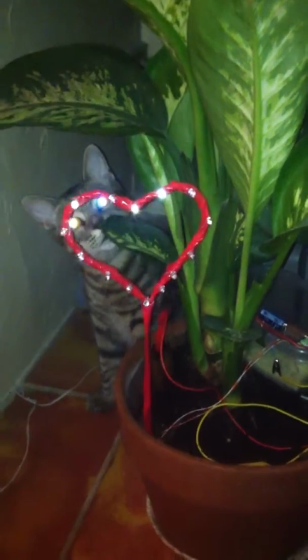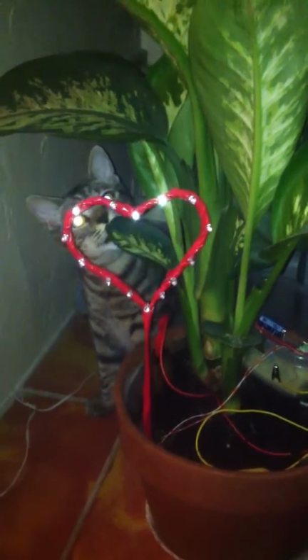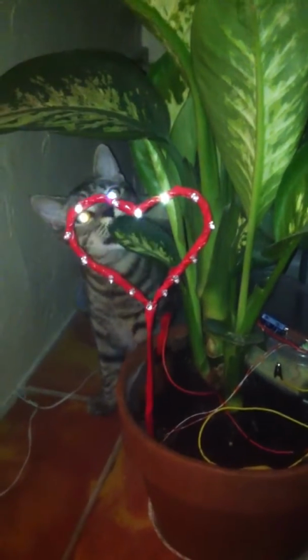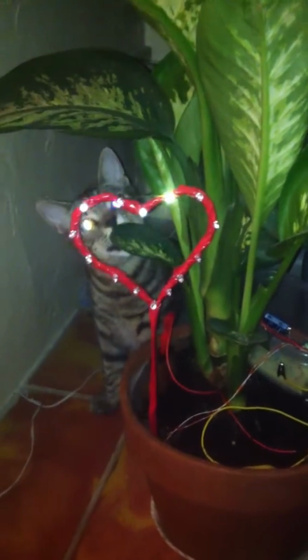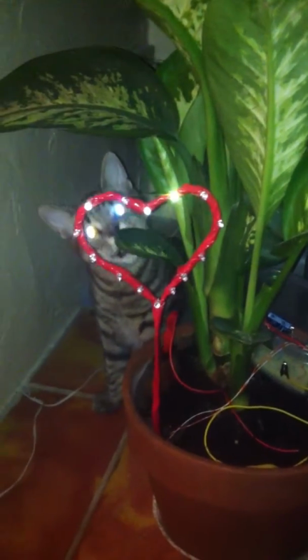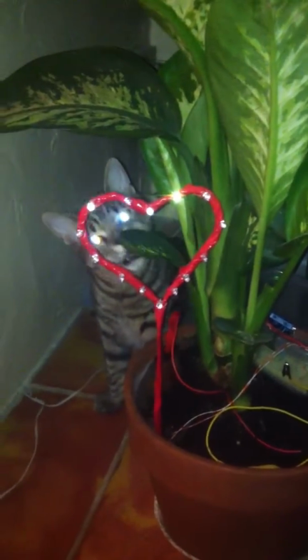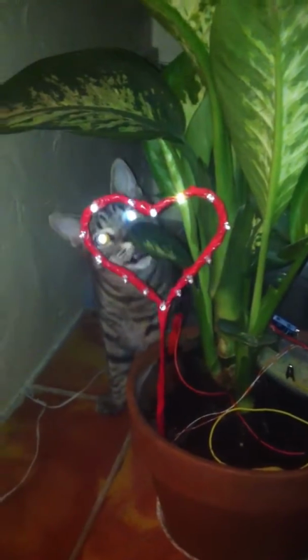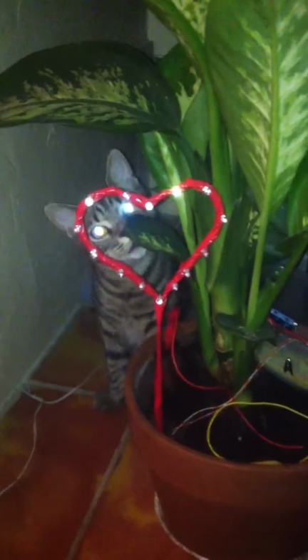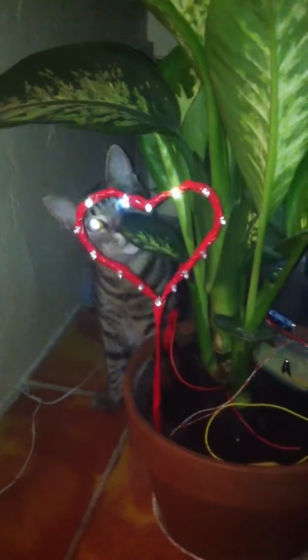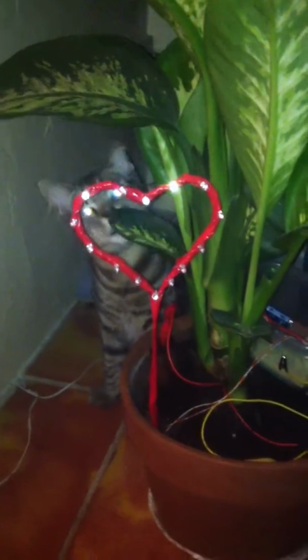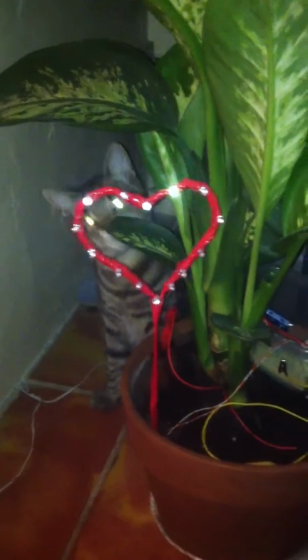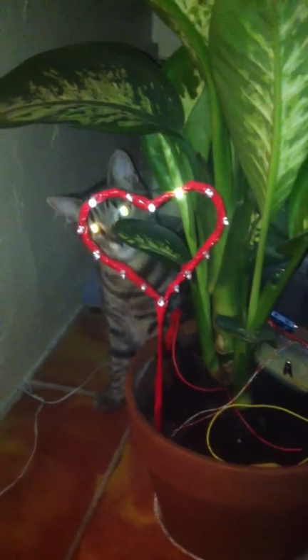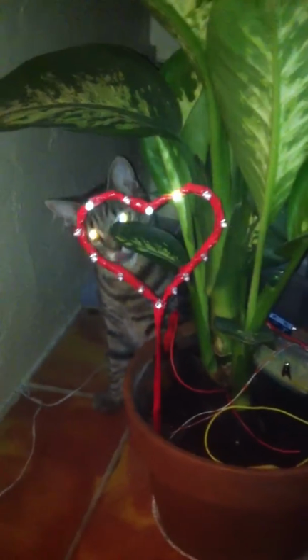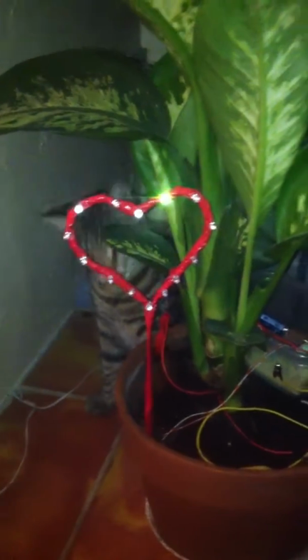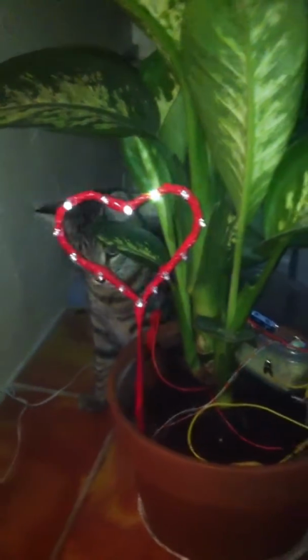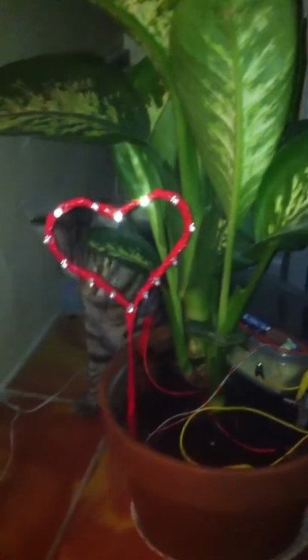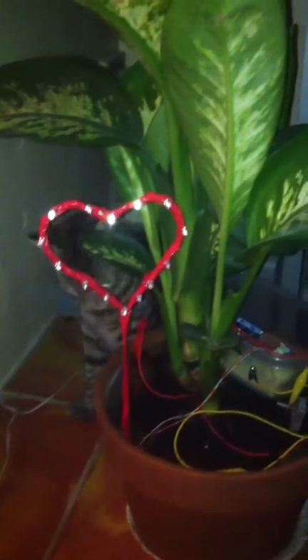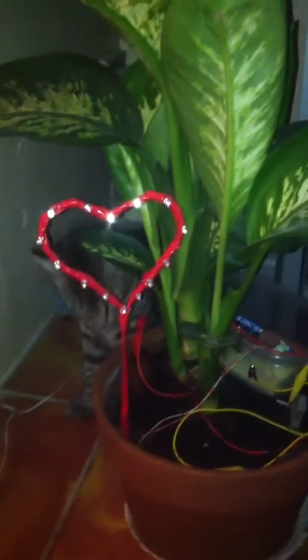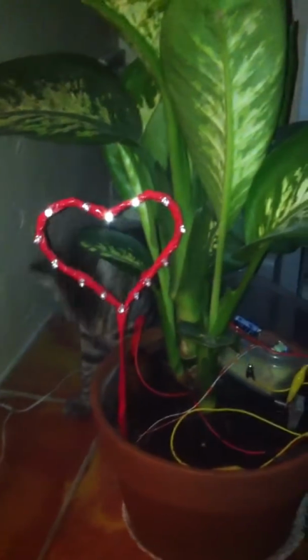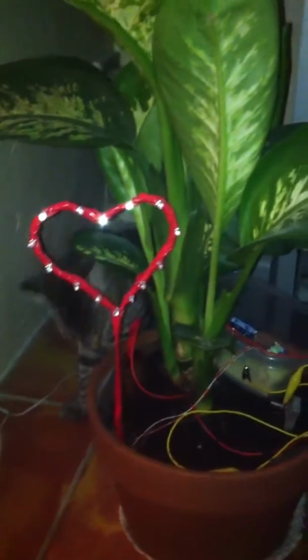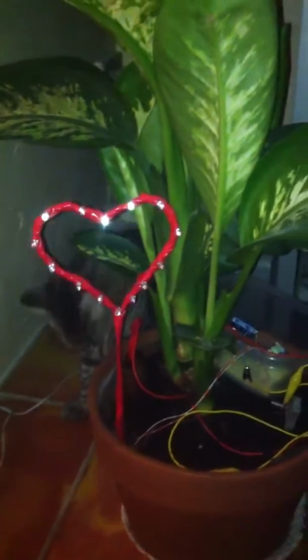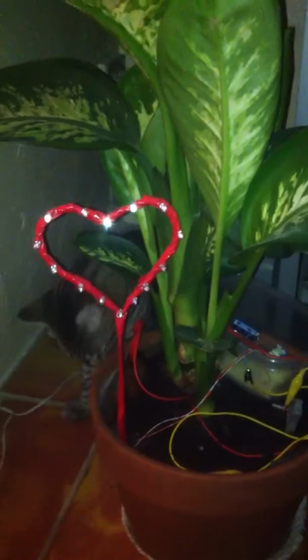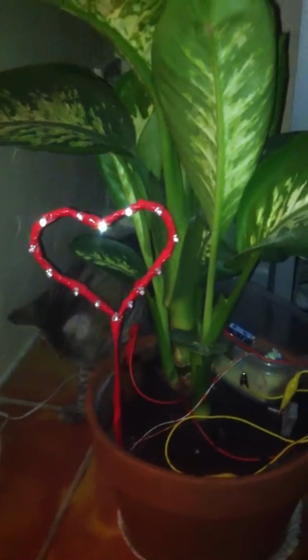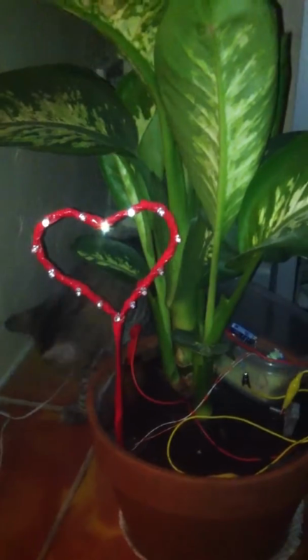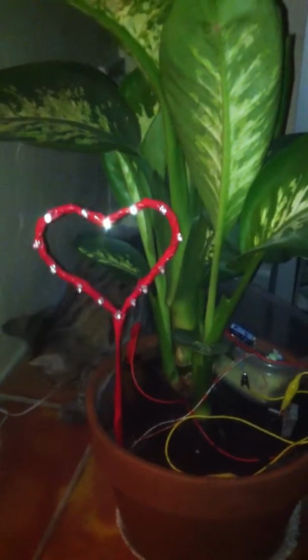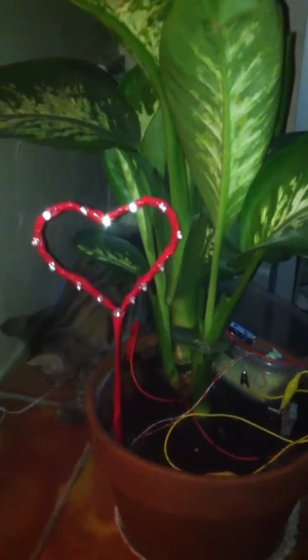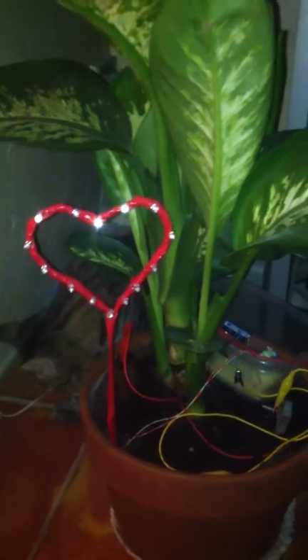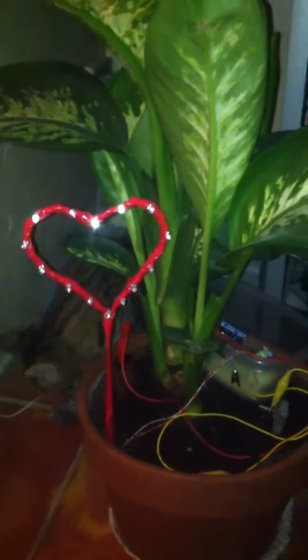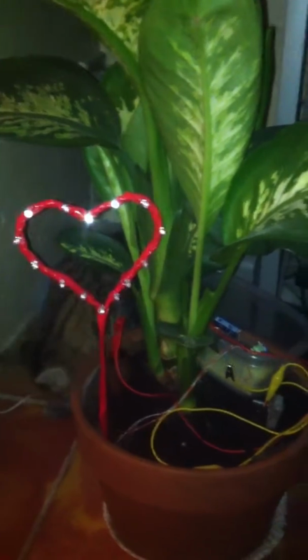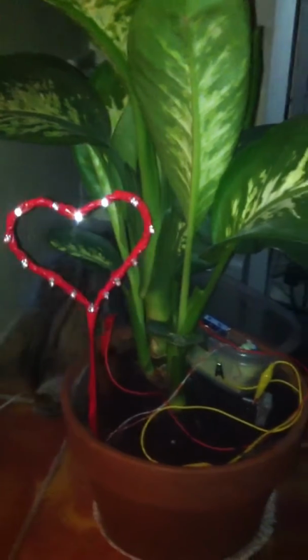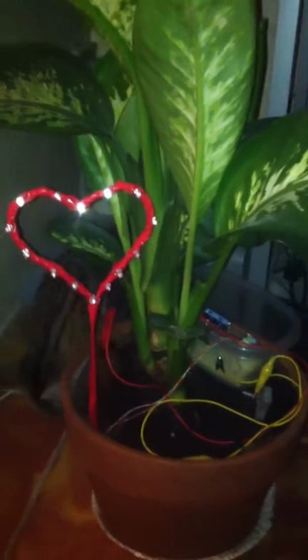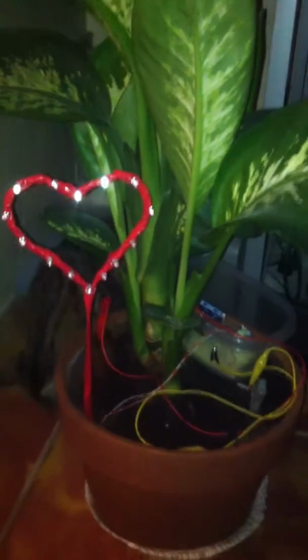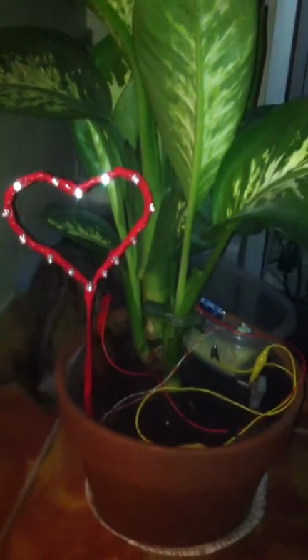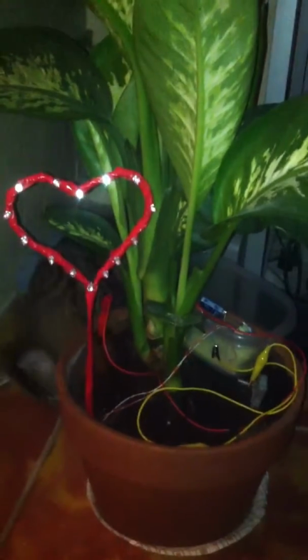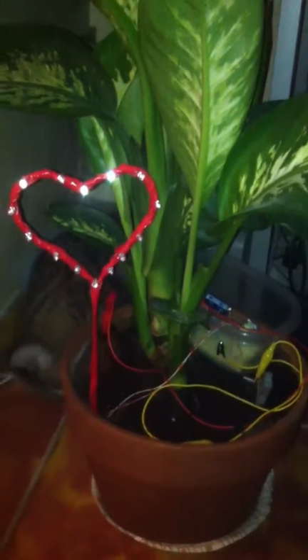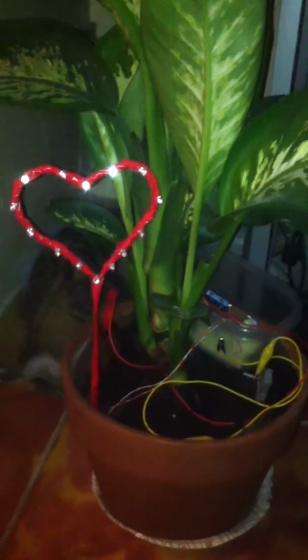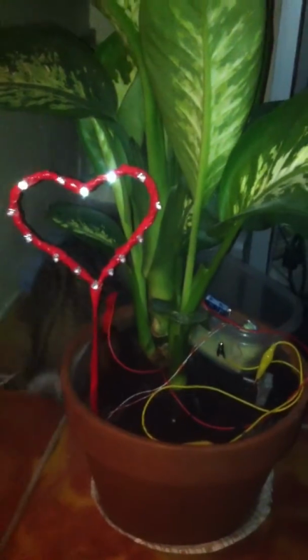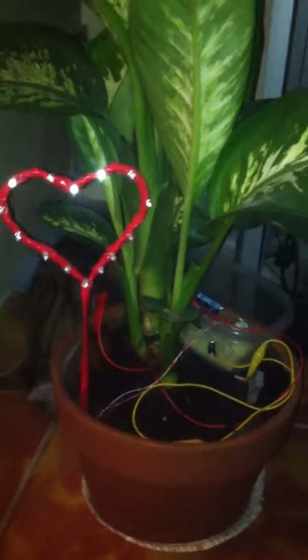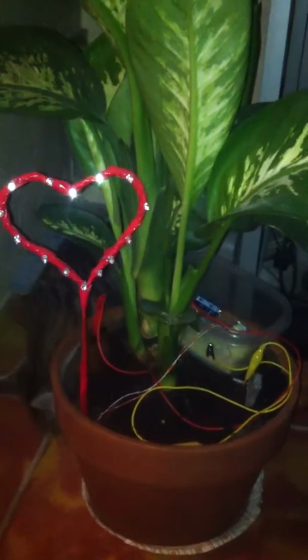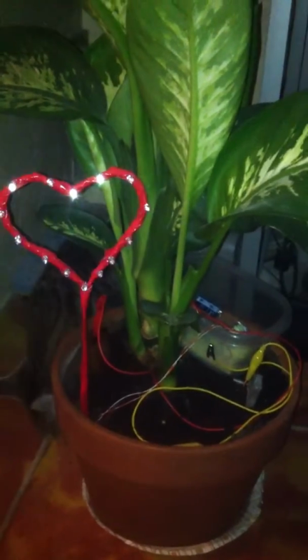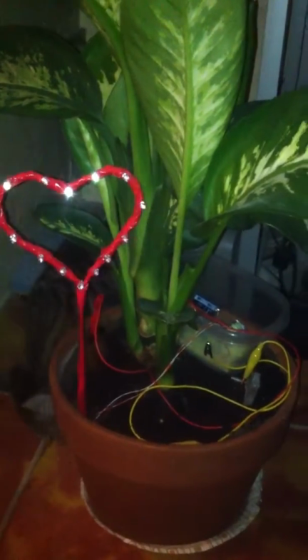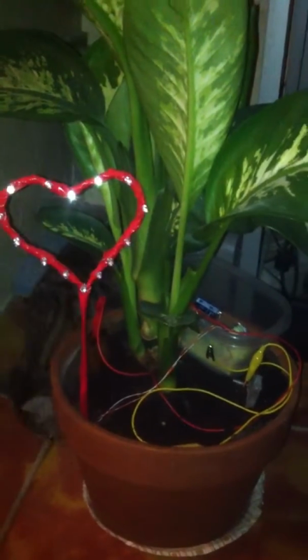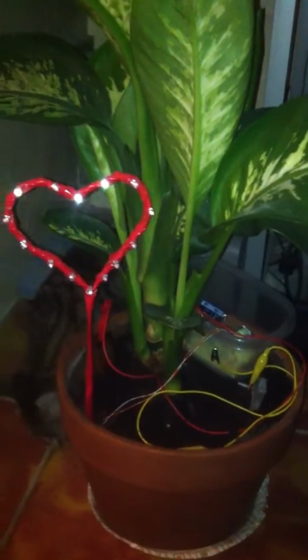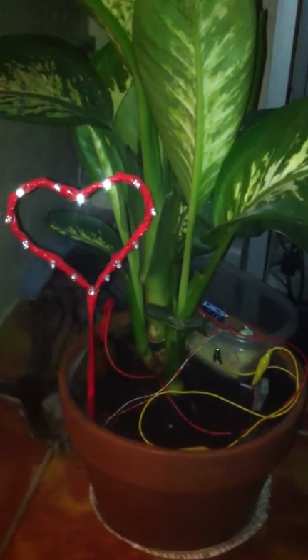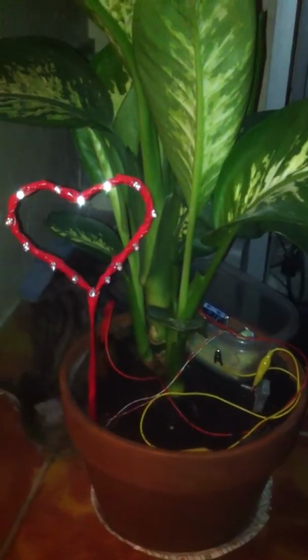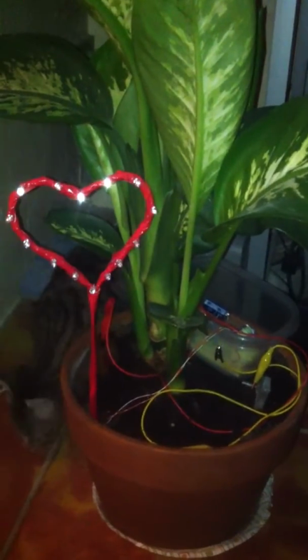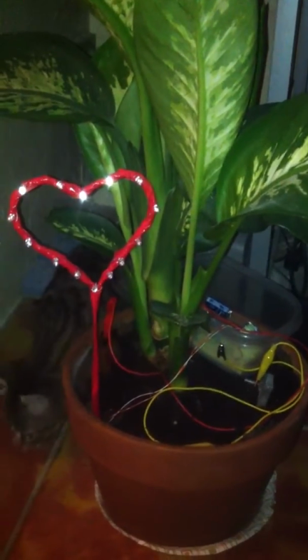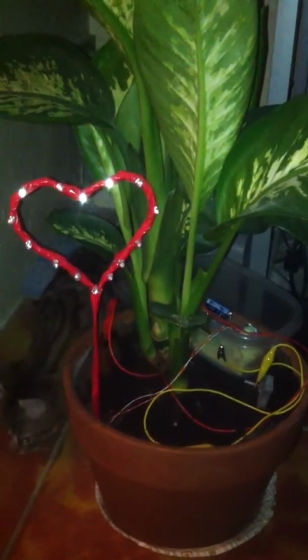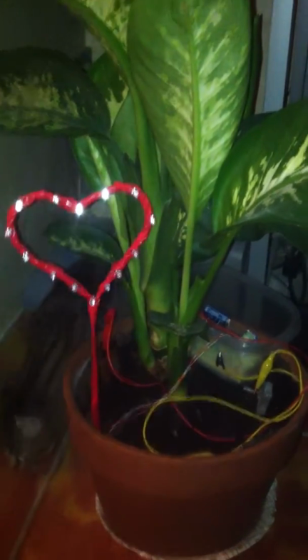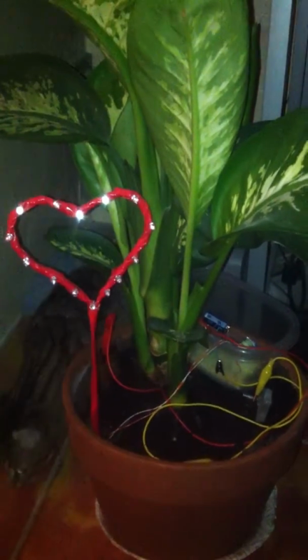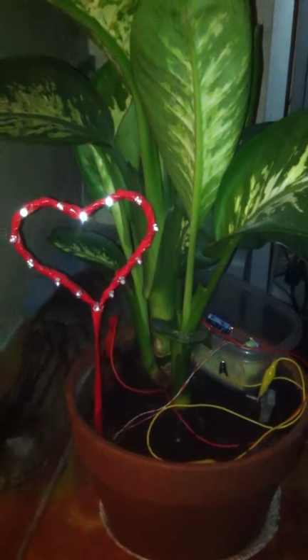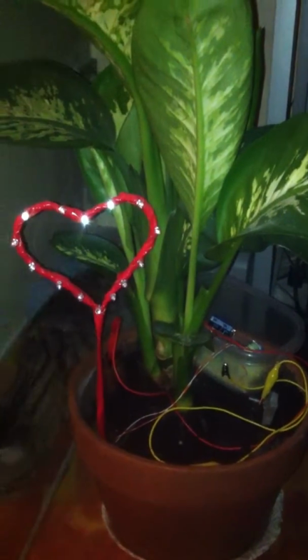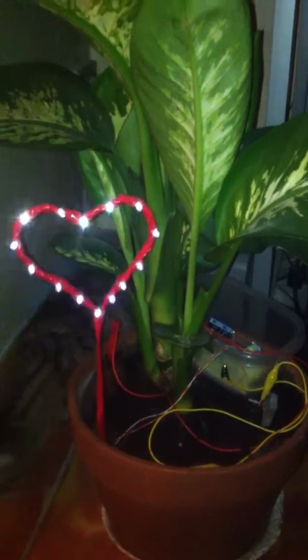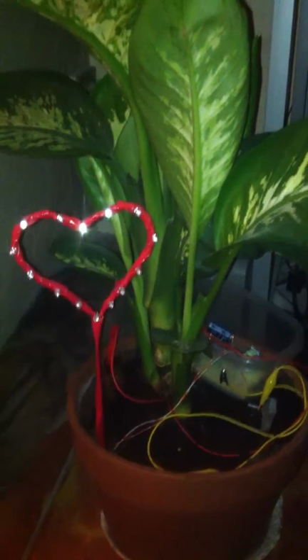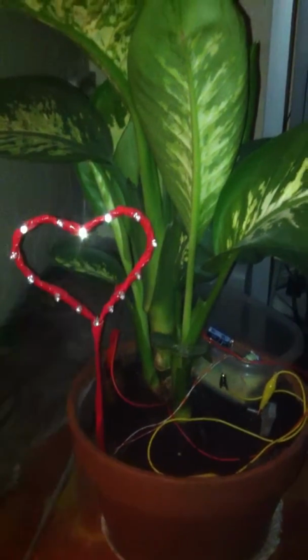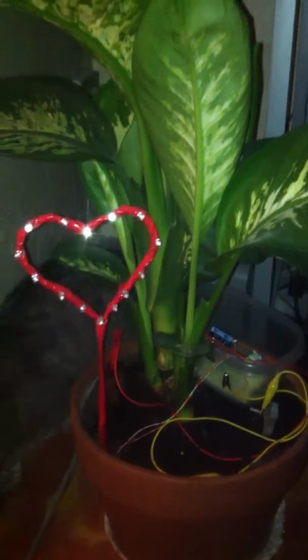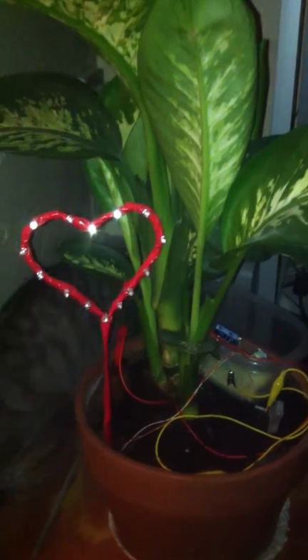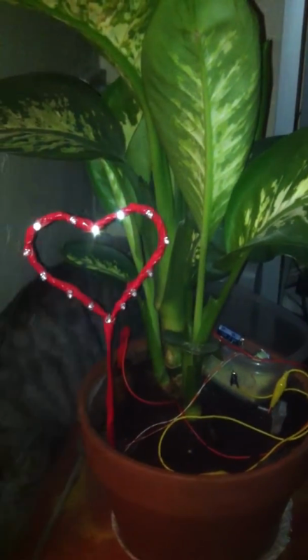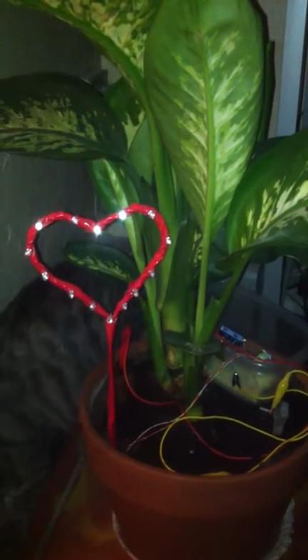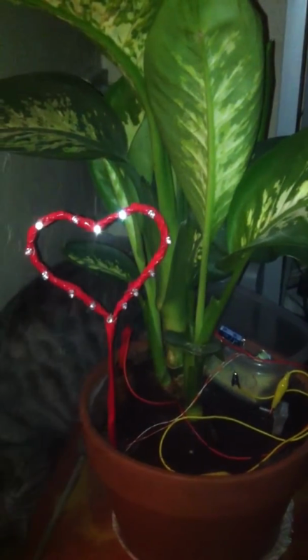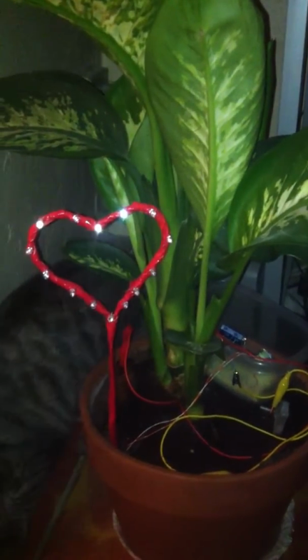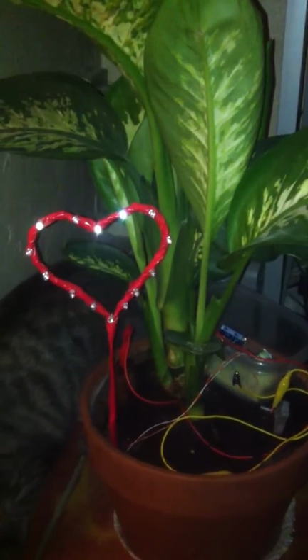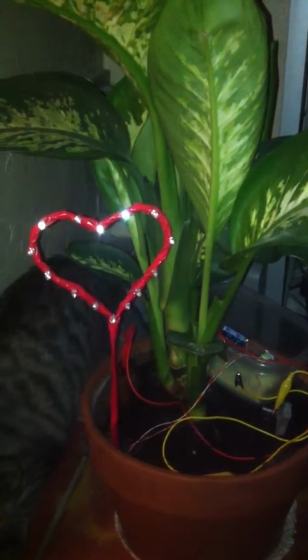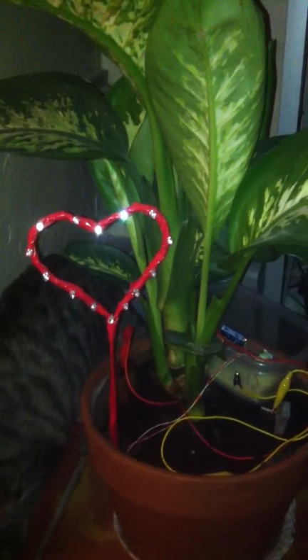Got an extra set of LEDs there with the cat — he's my scientist's assistant.